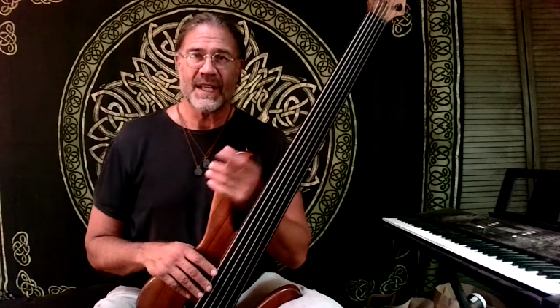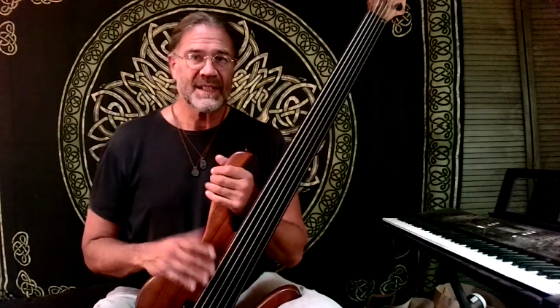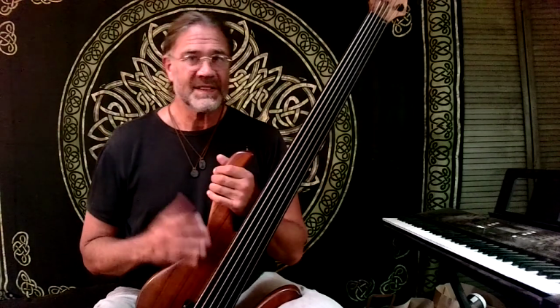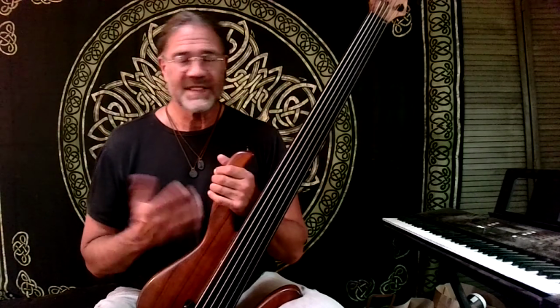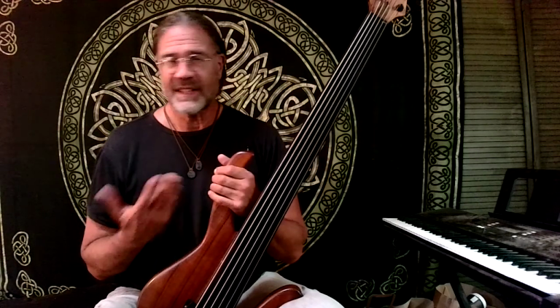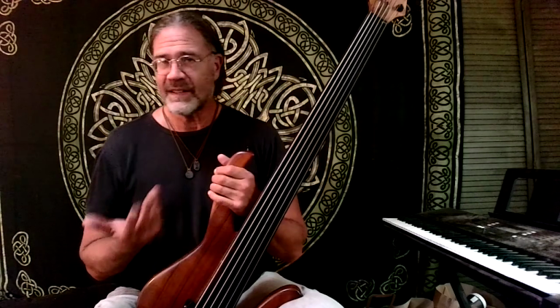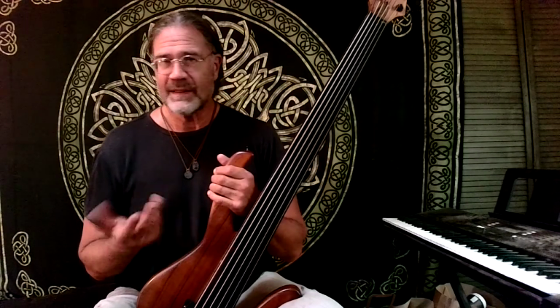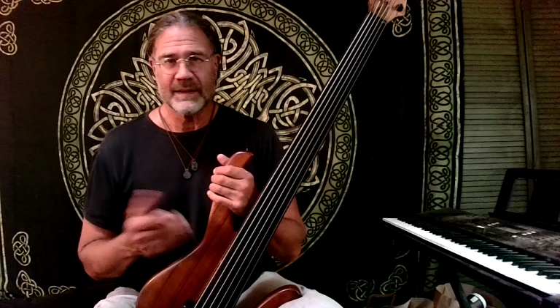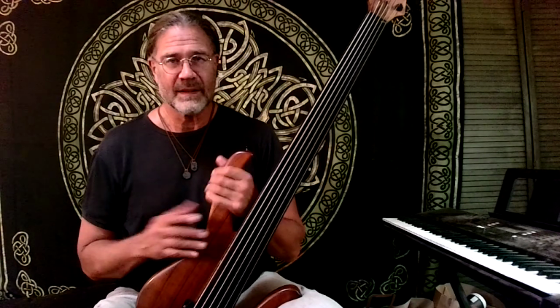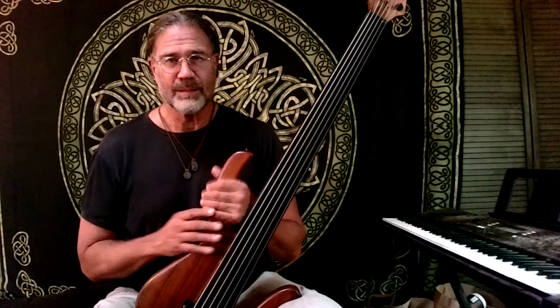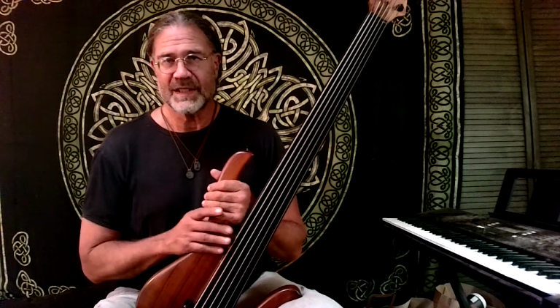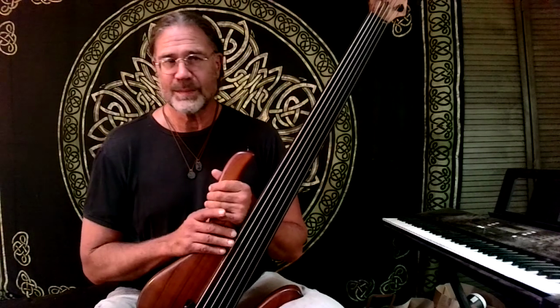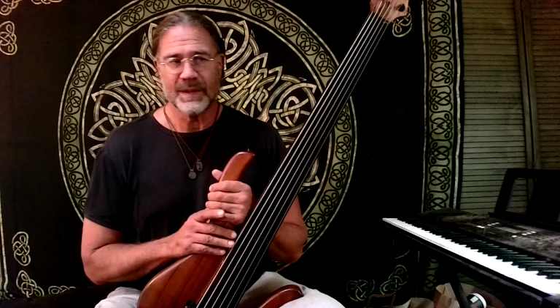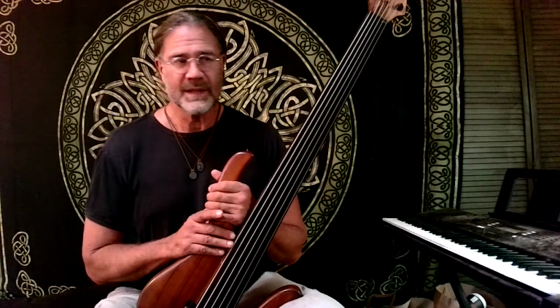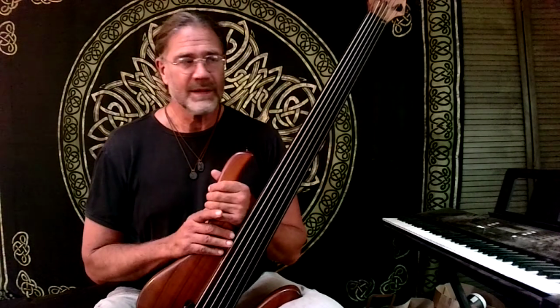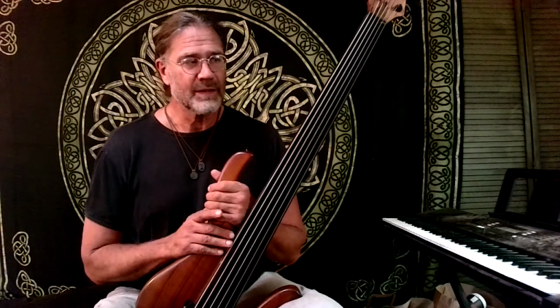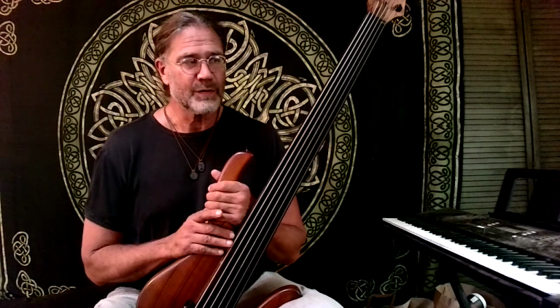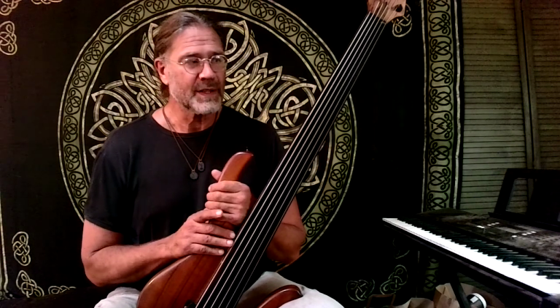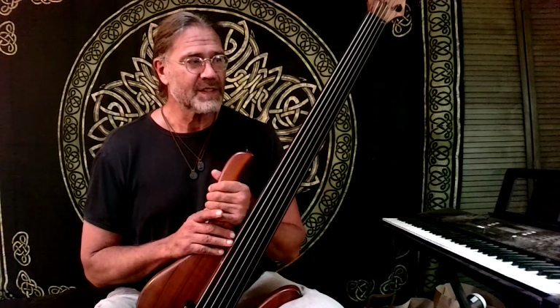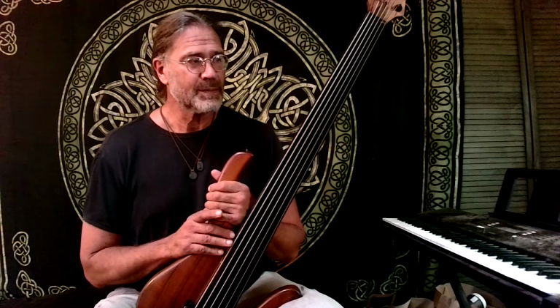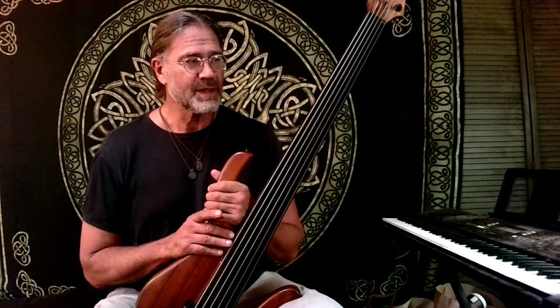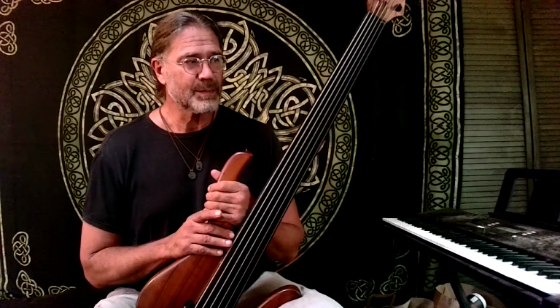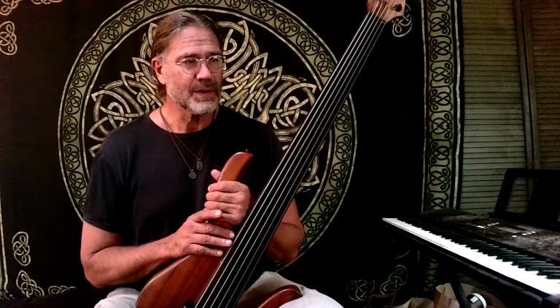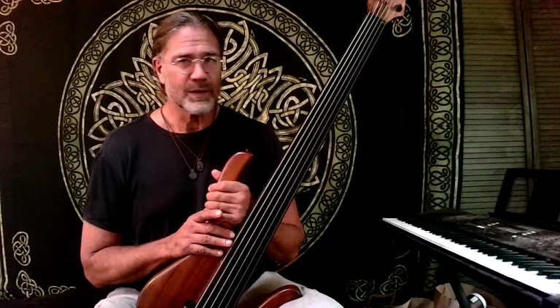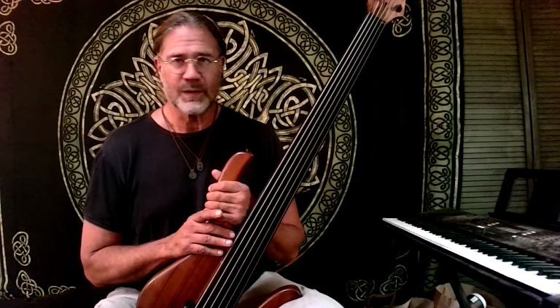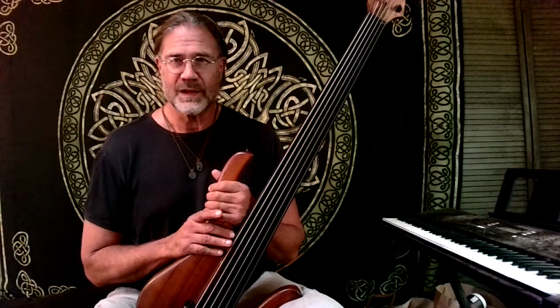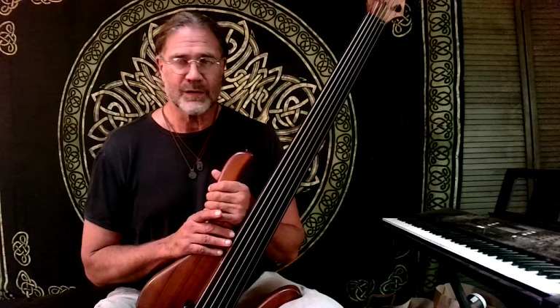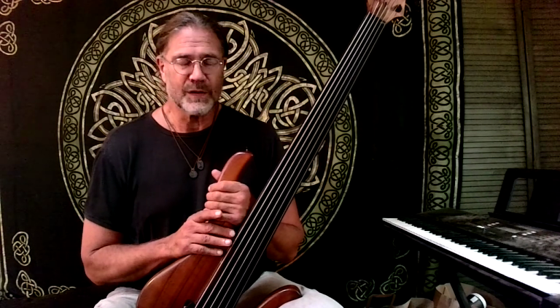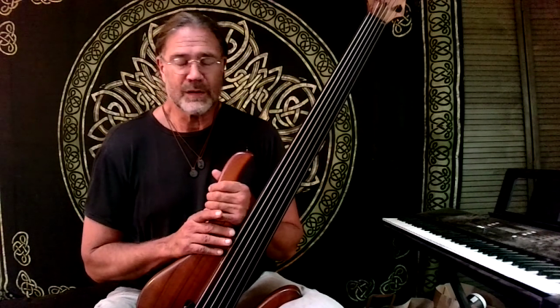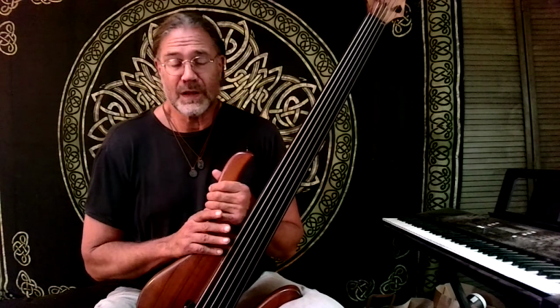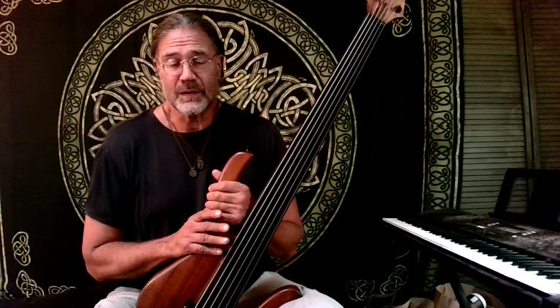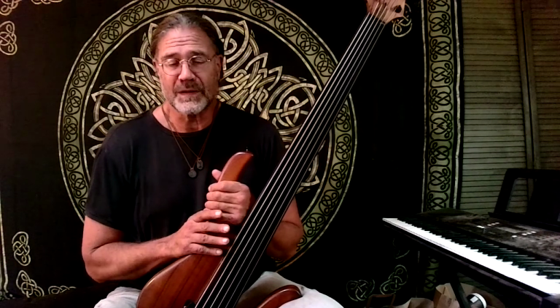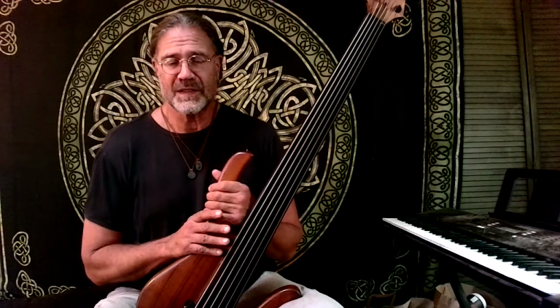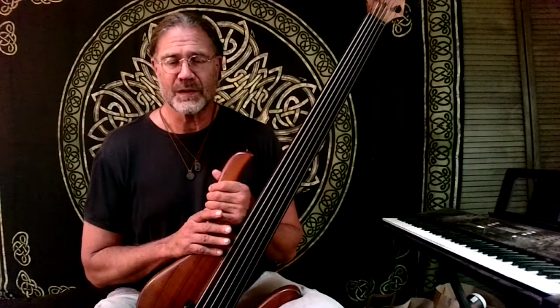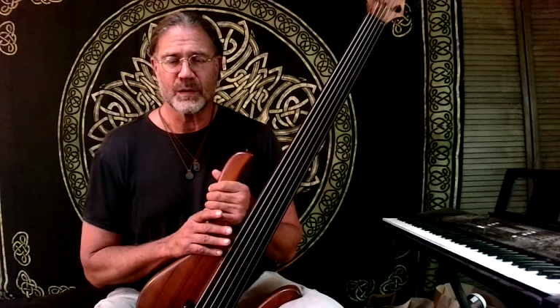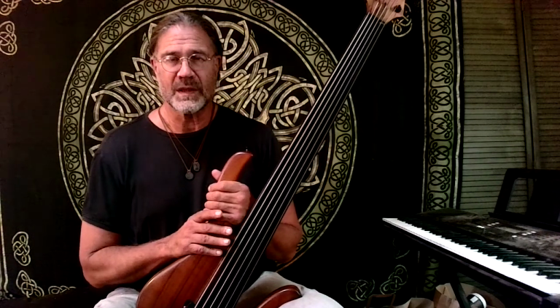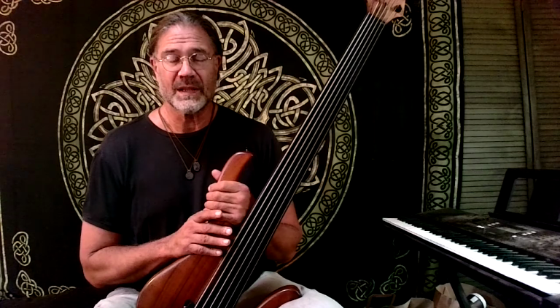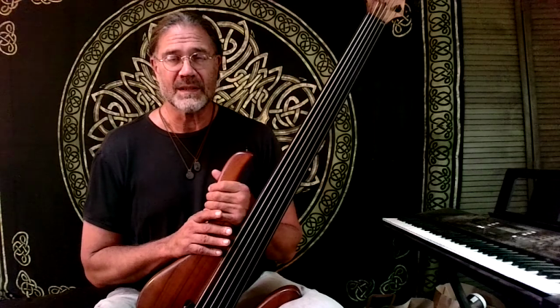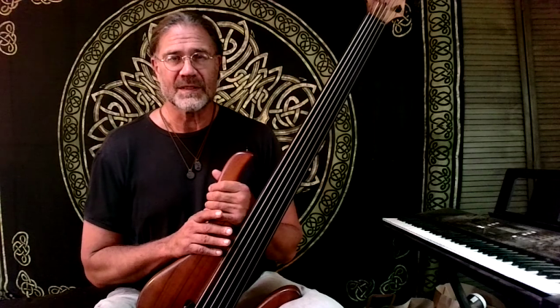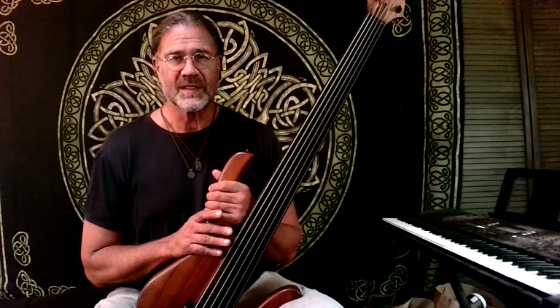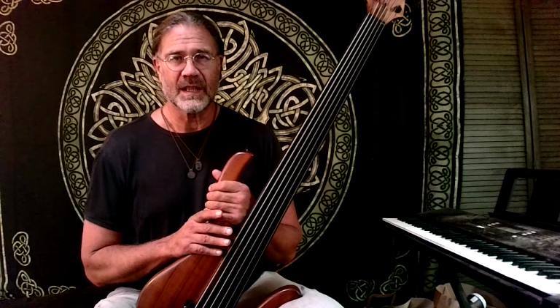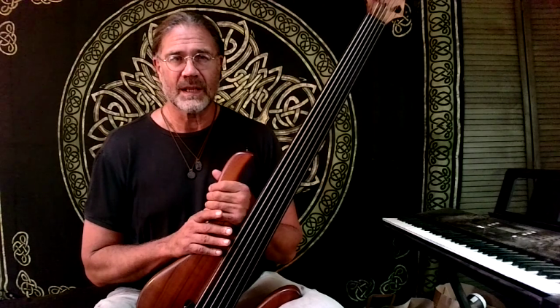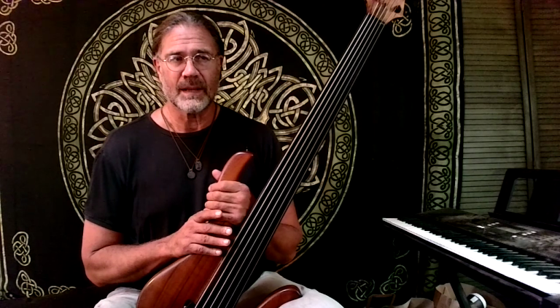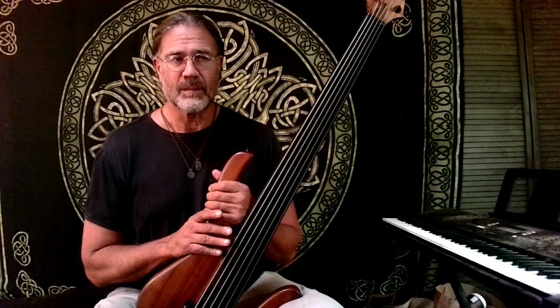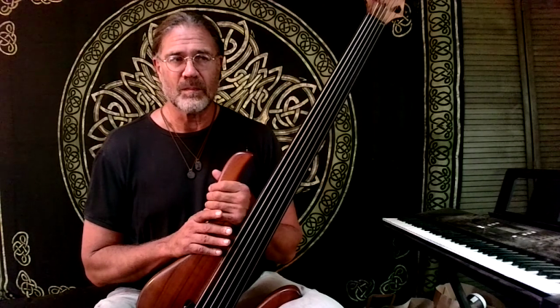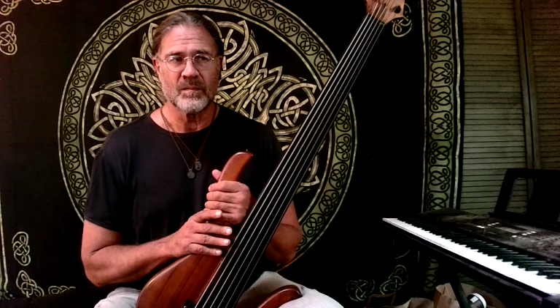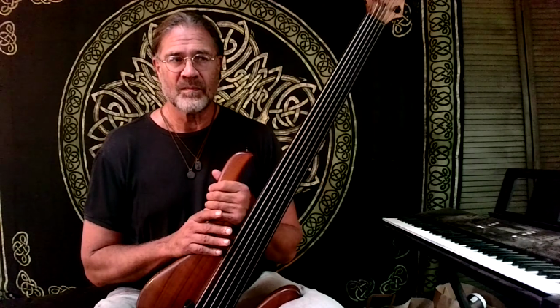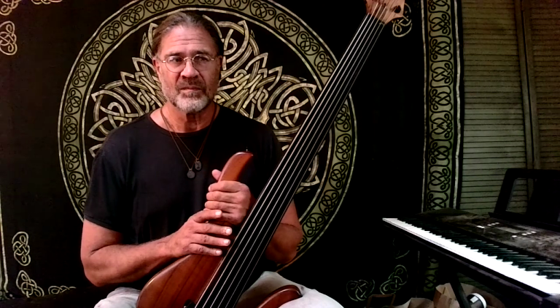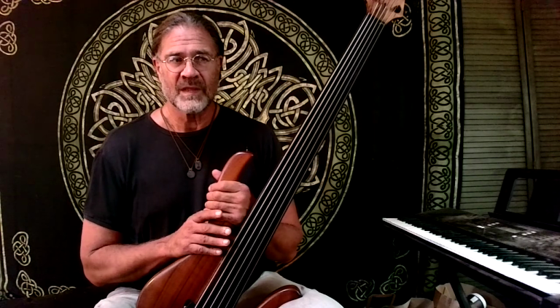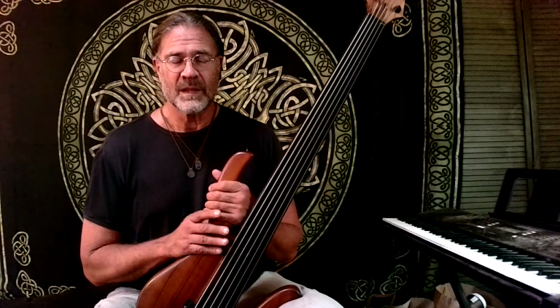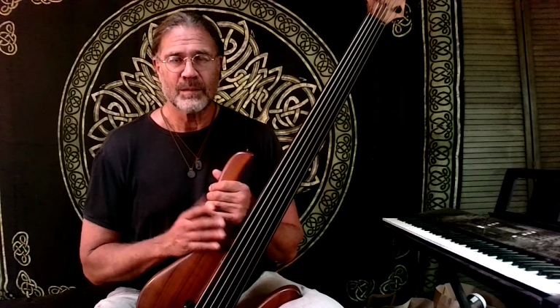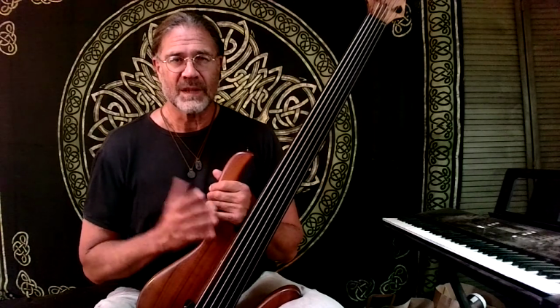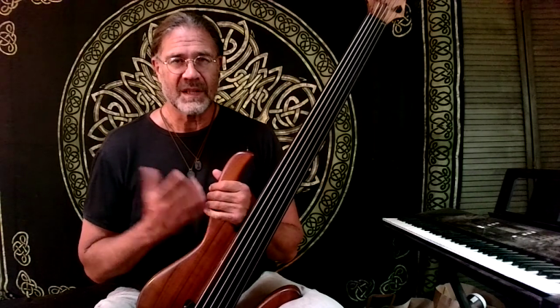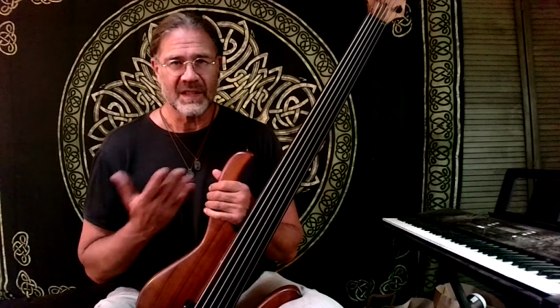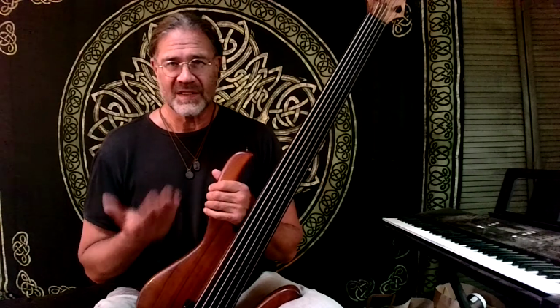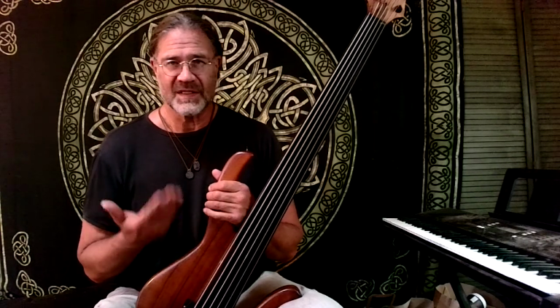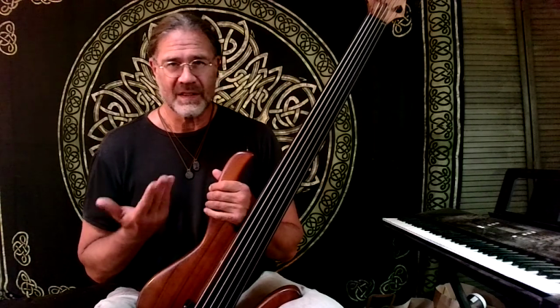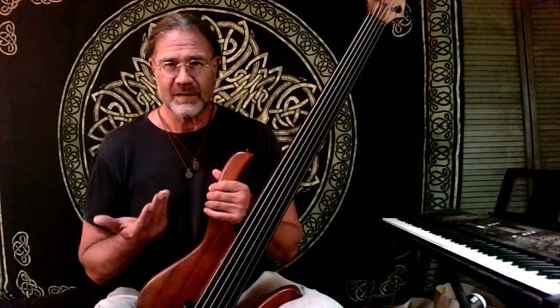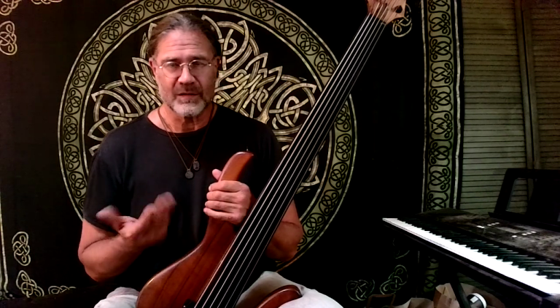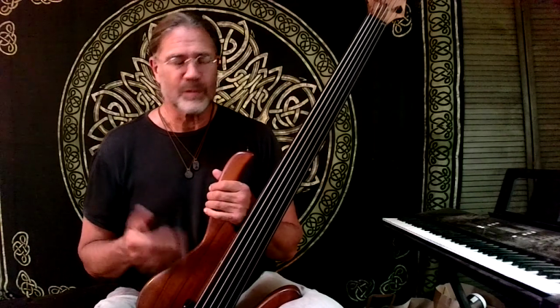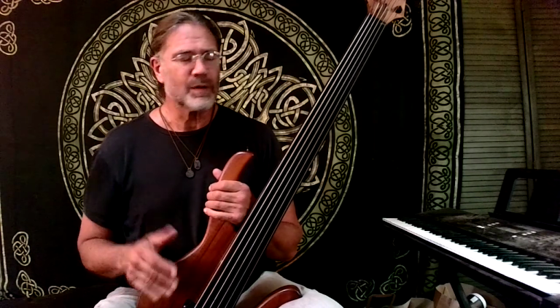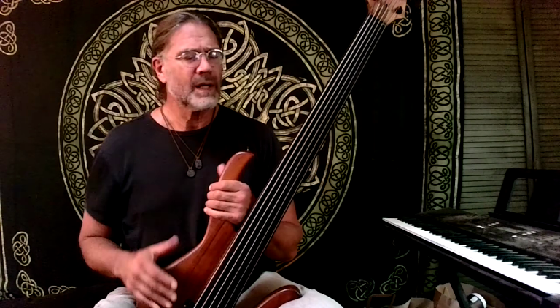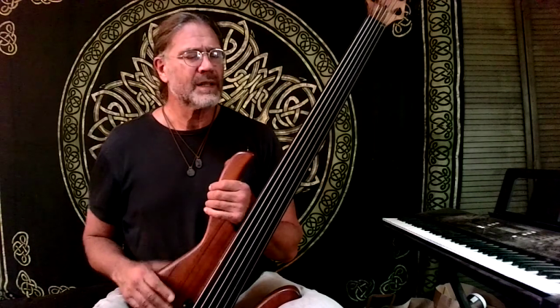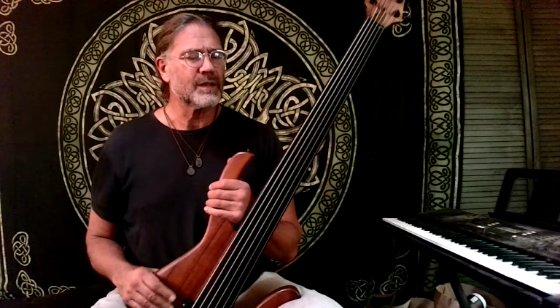I can tell a fretless bass player within a few notes who it is, because of the vibrato.